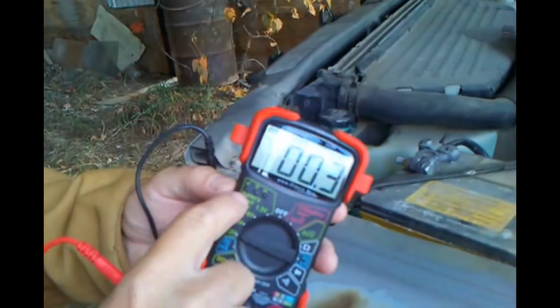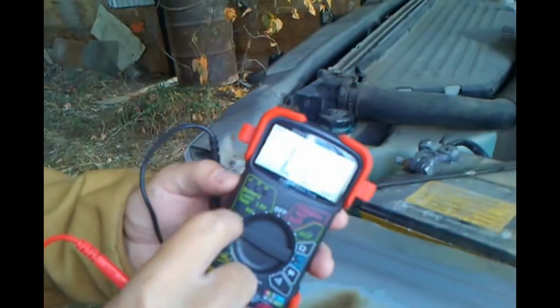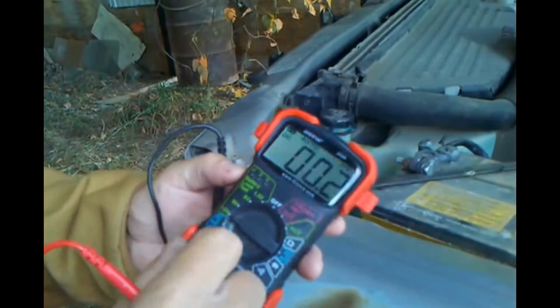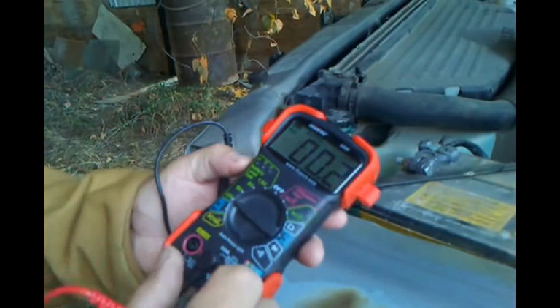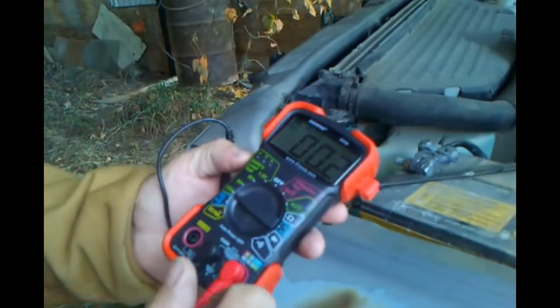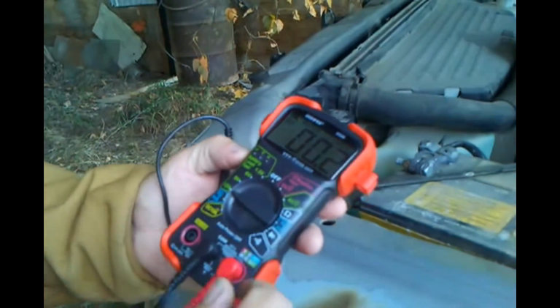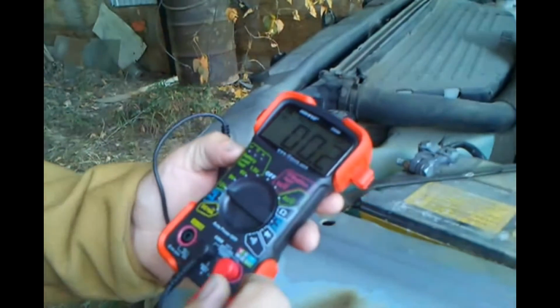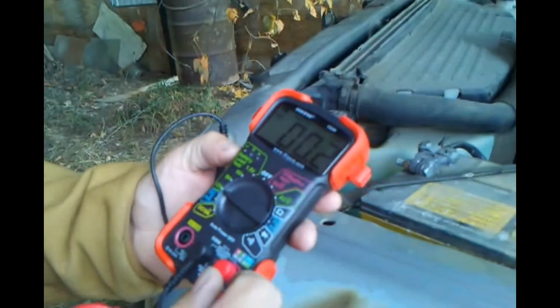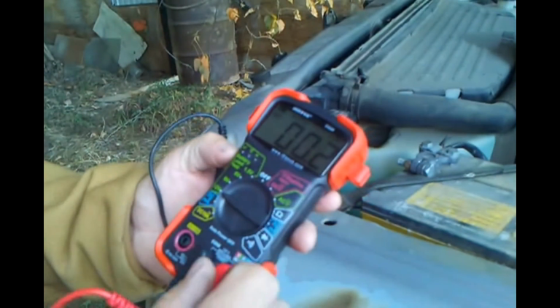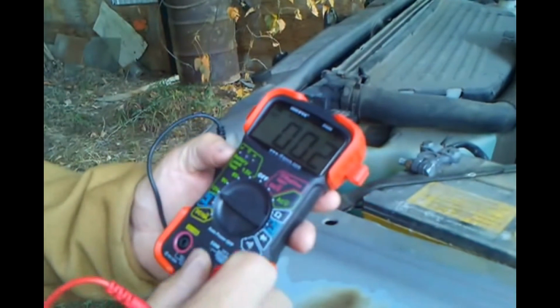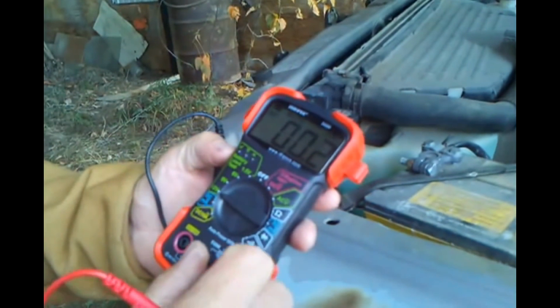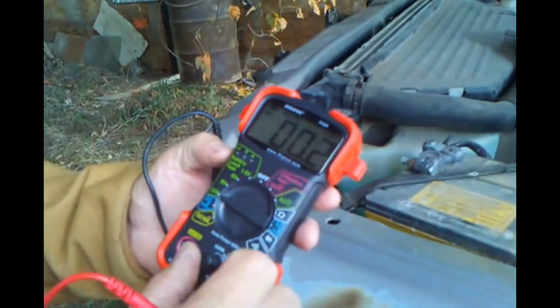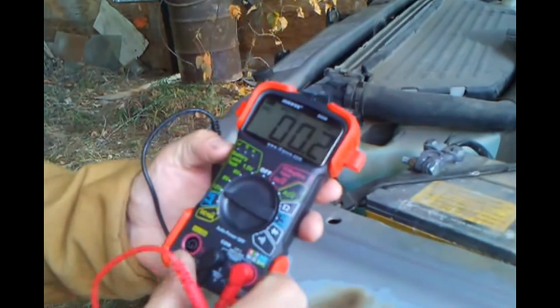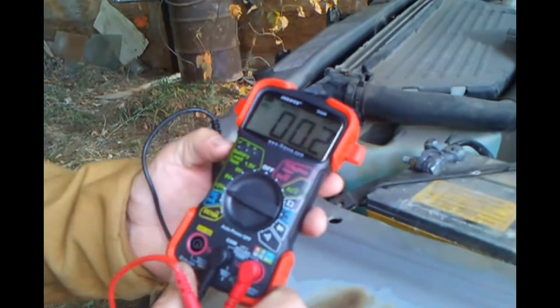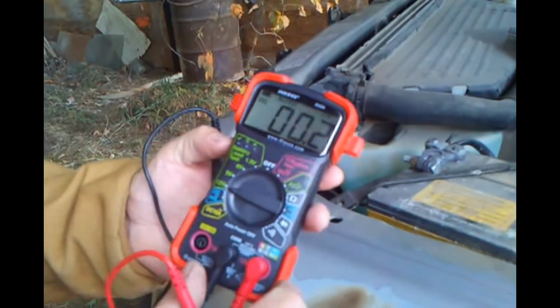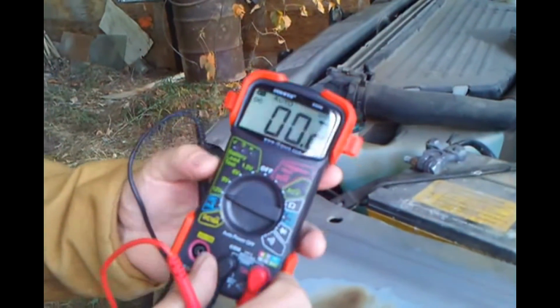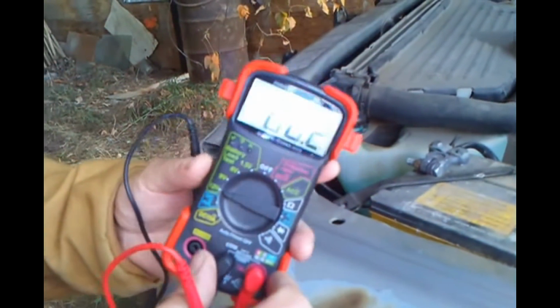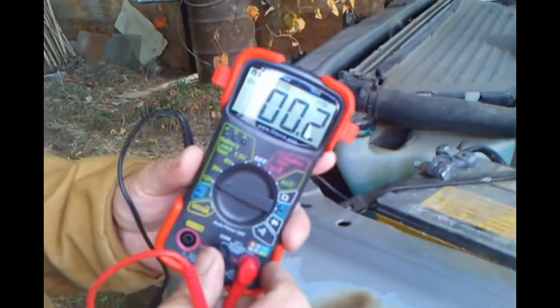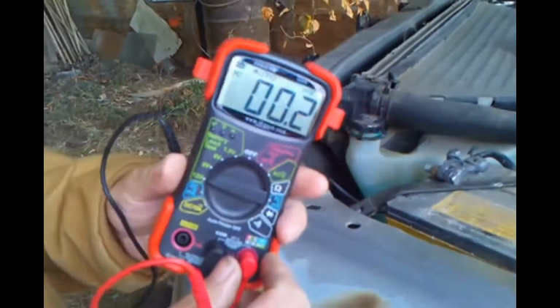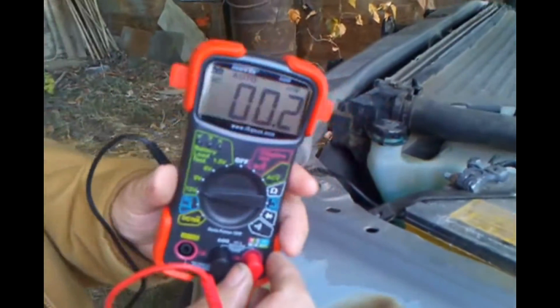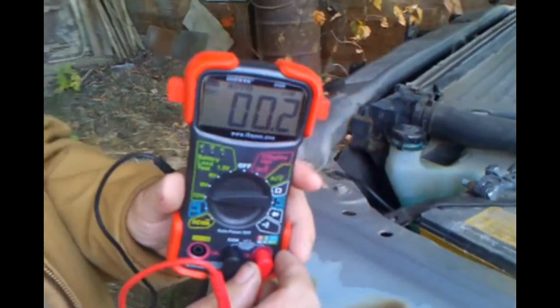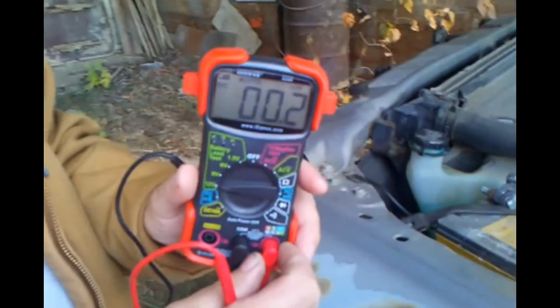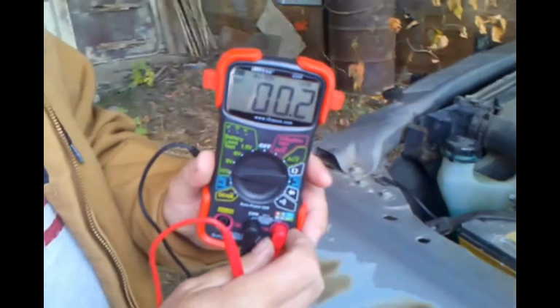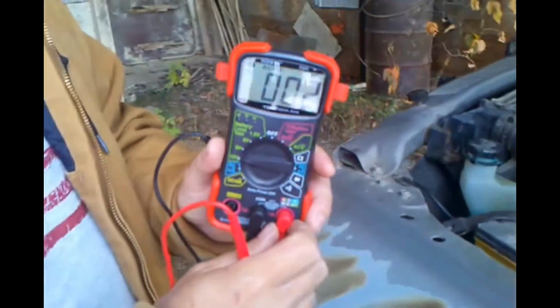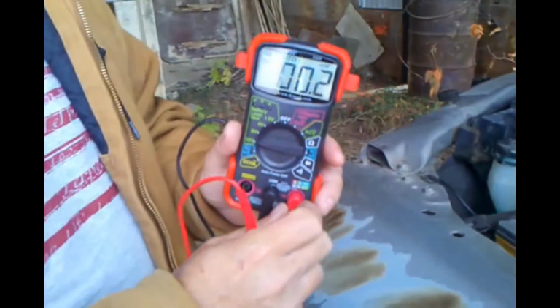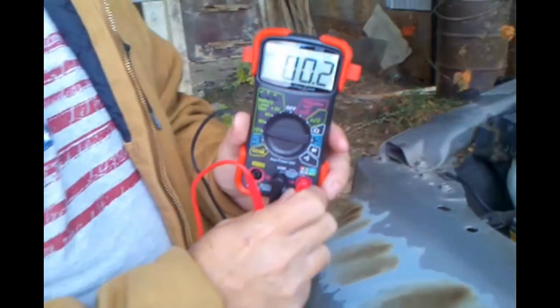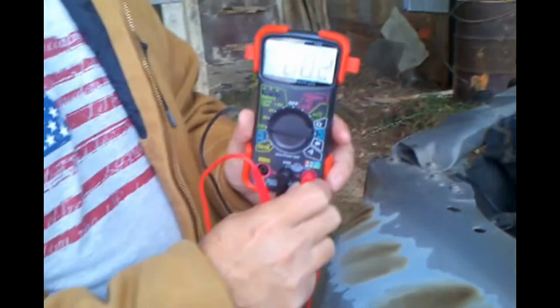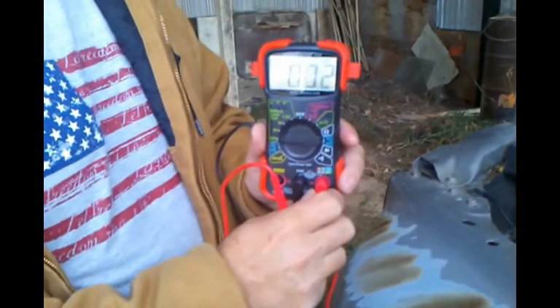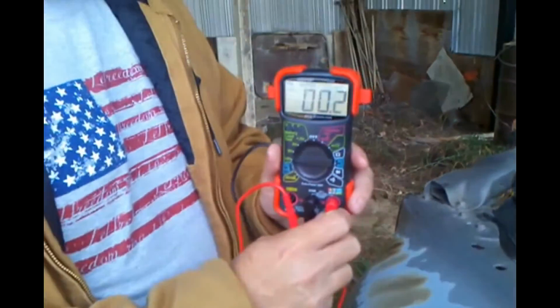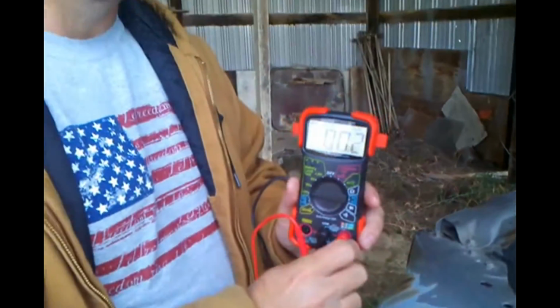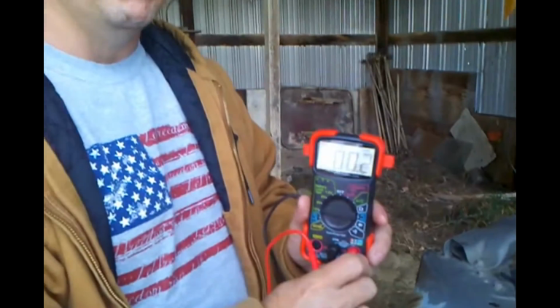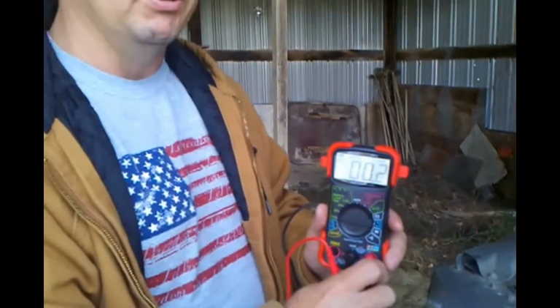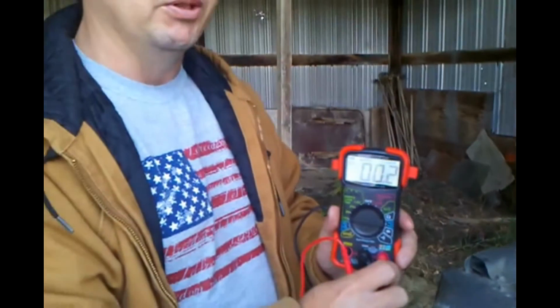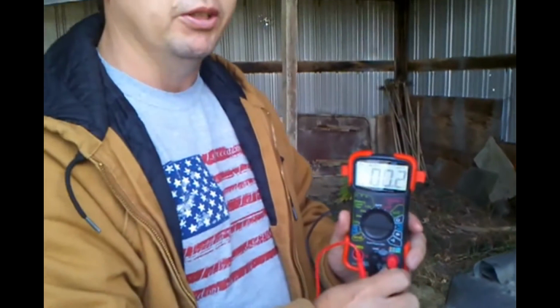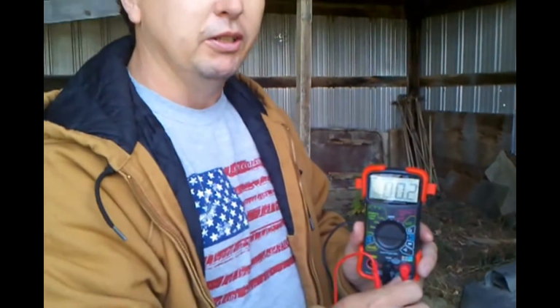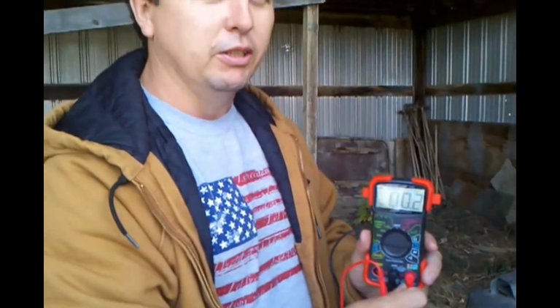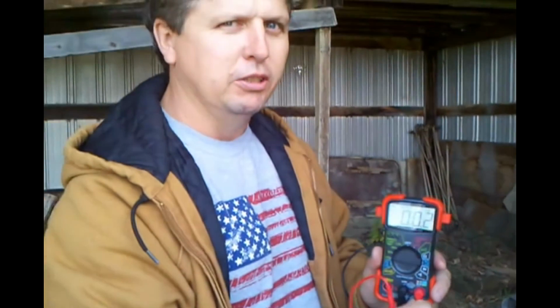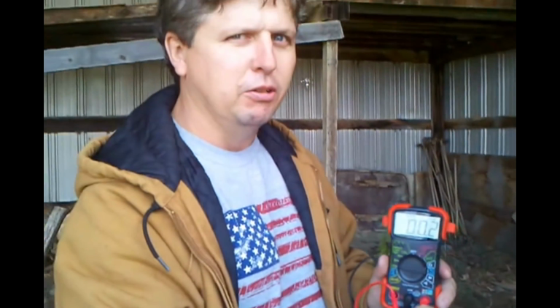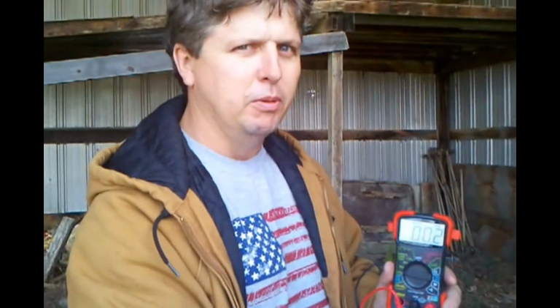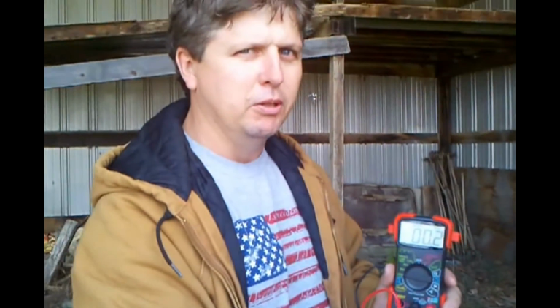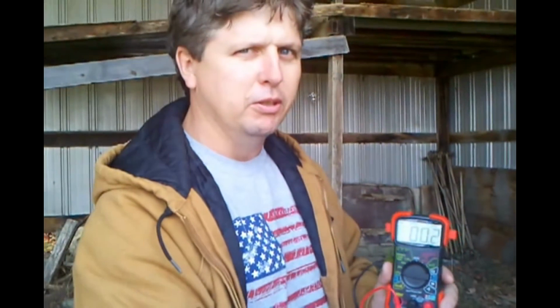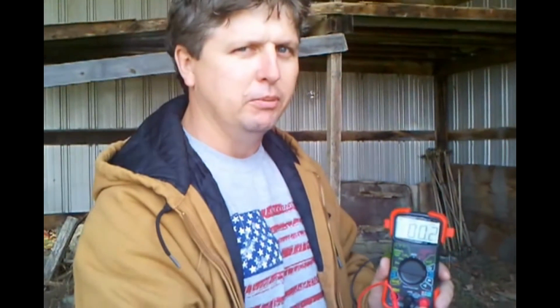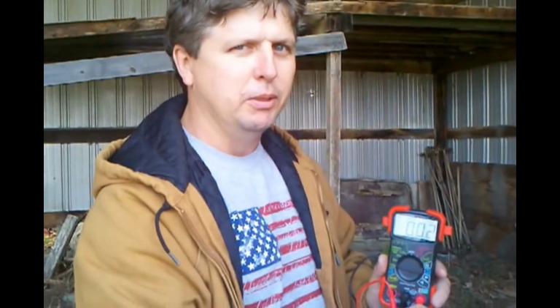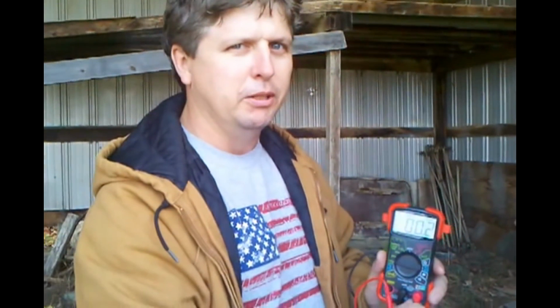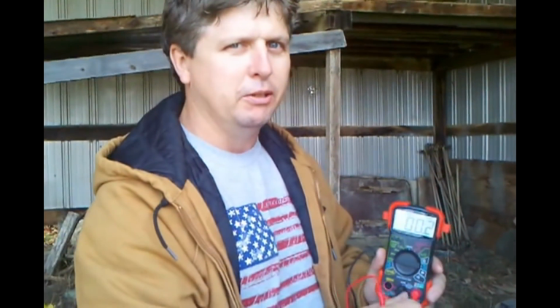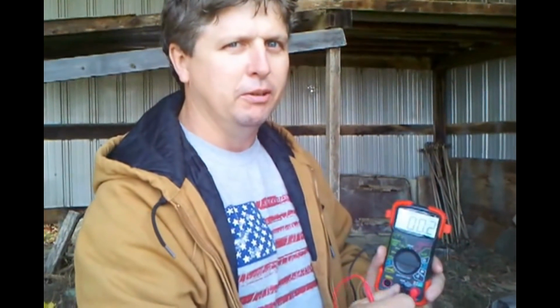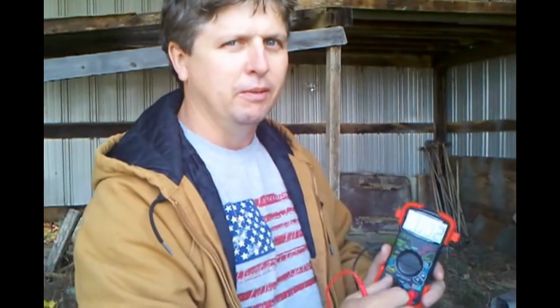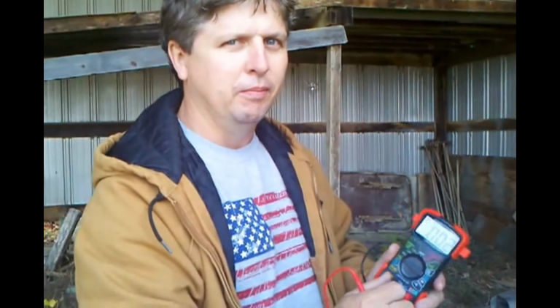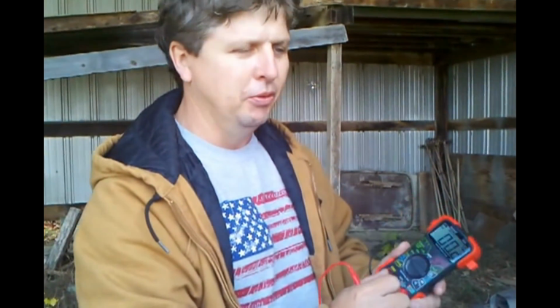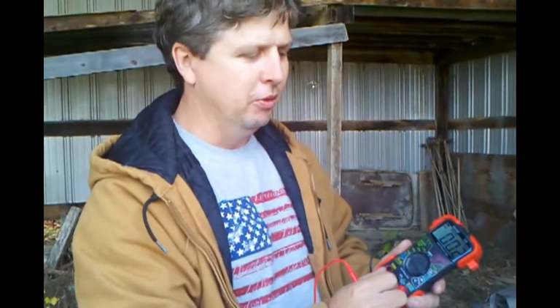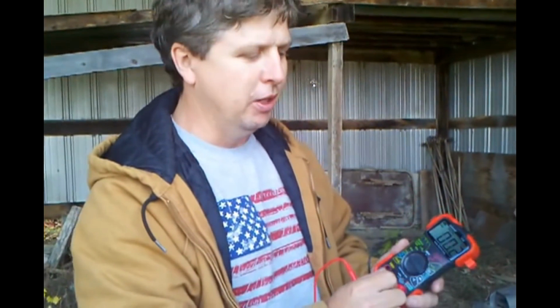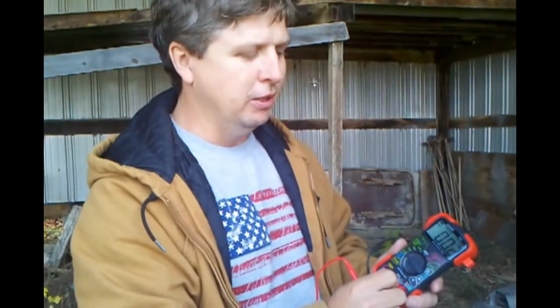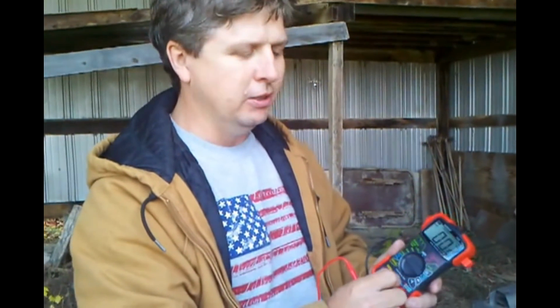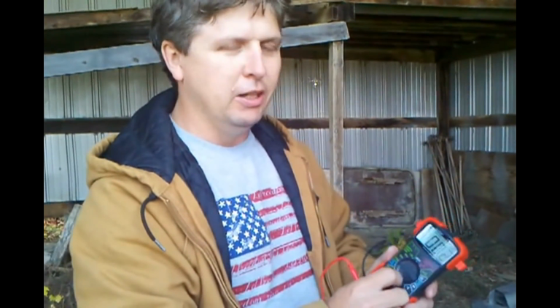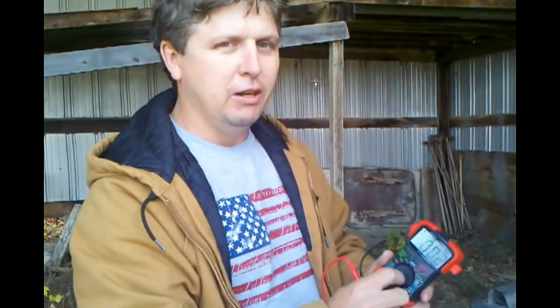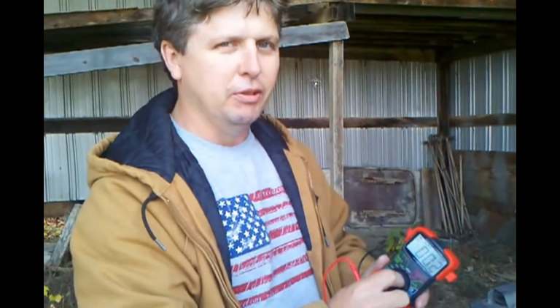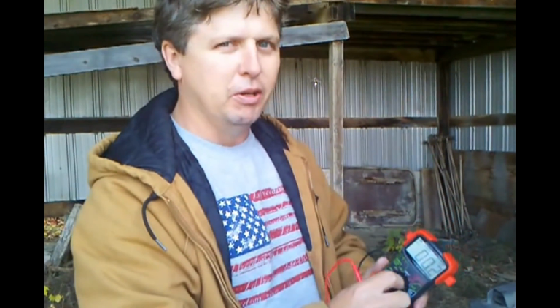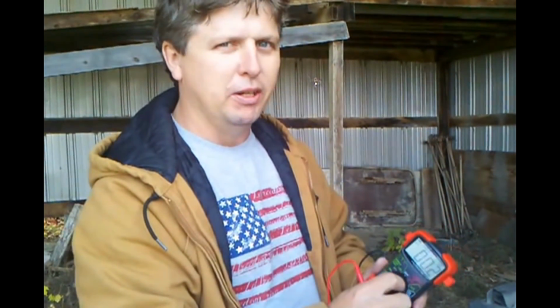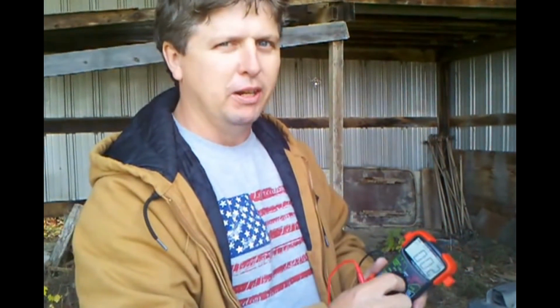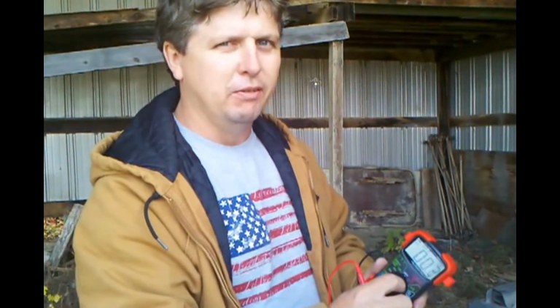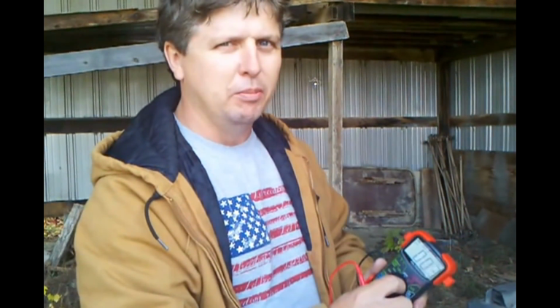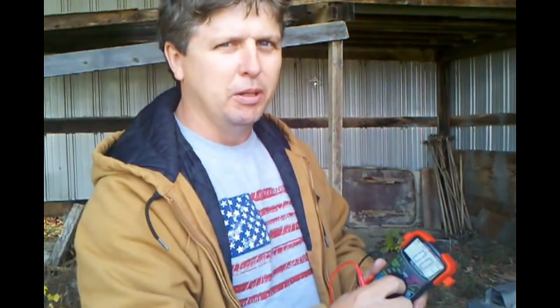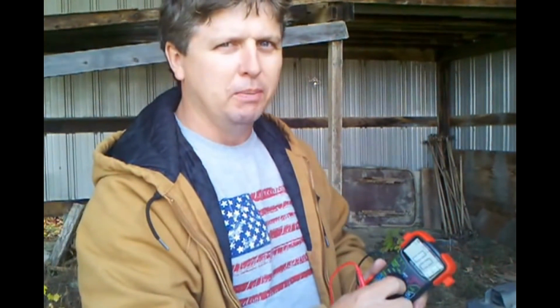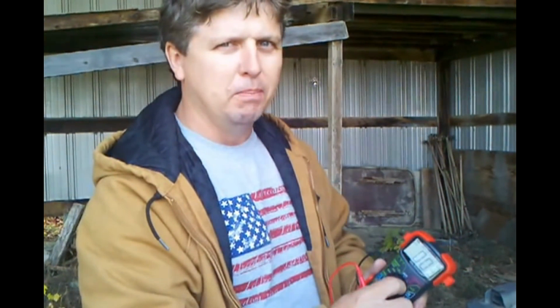As it indicates, my battery is good, and that's one way to check your battery with a digital multimeter. Thanks and have a great day everybody, bye!